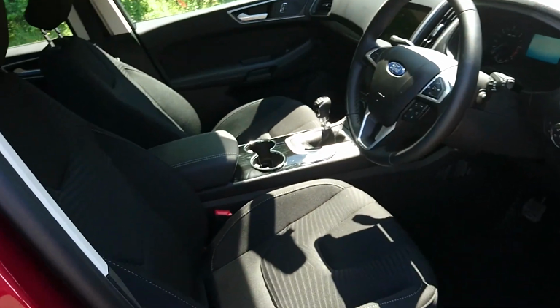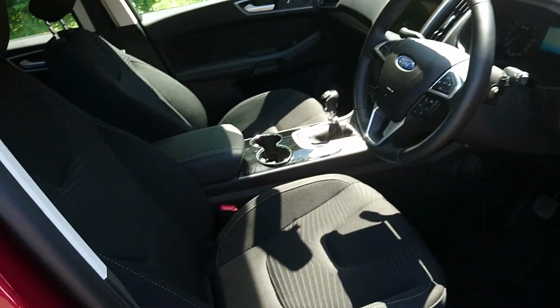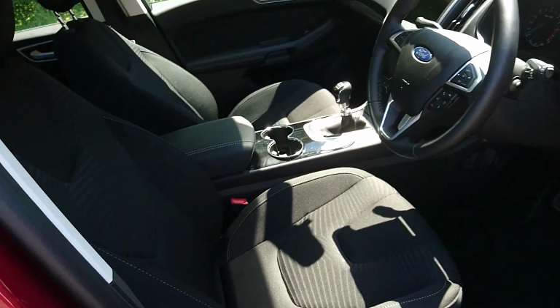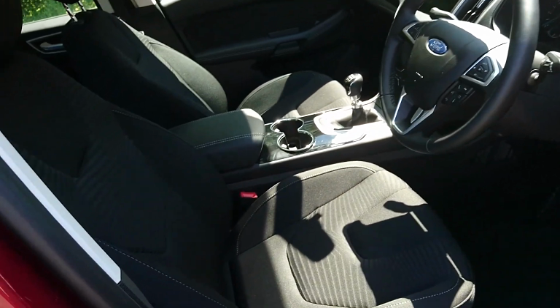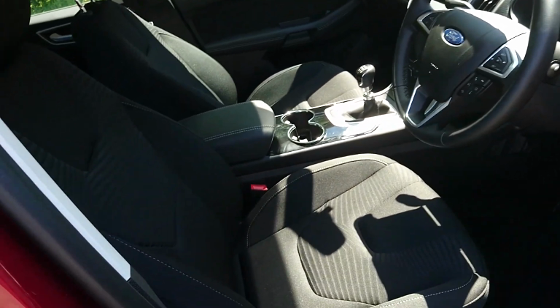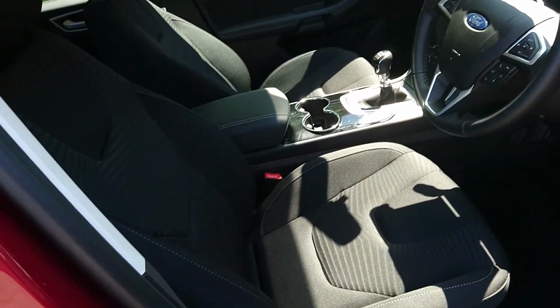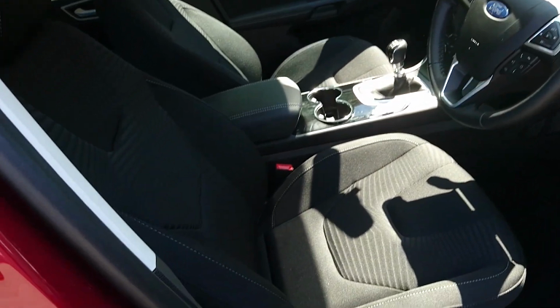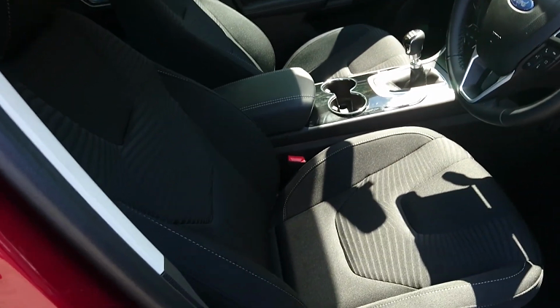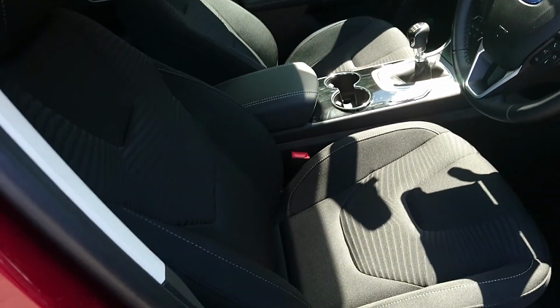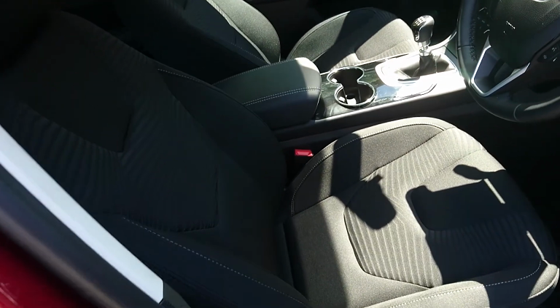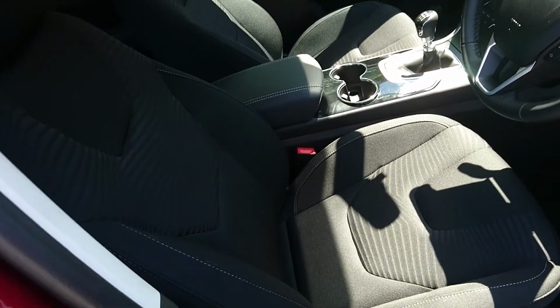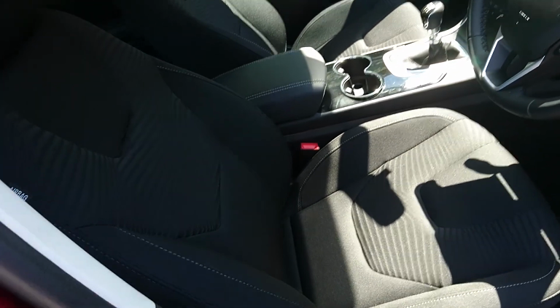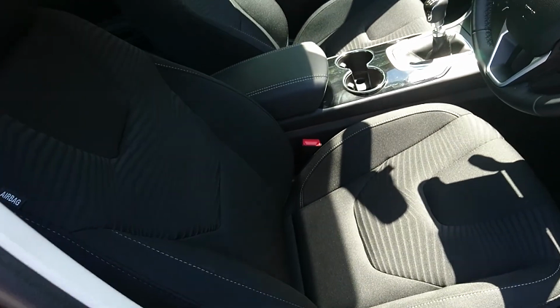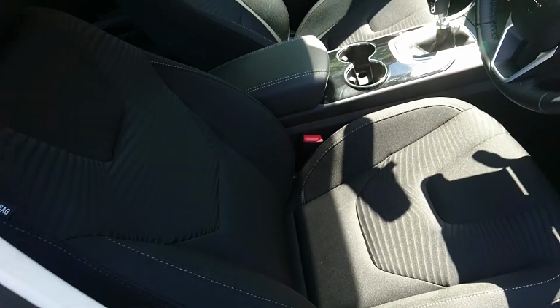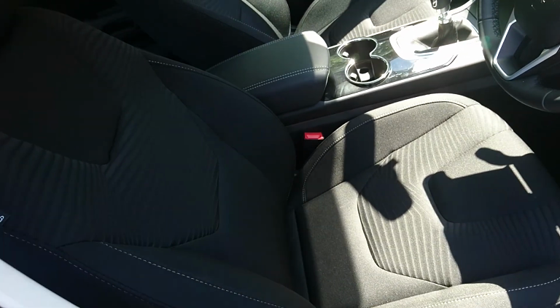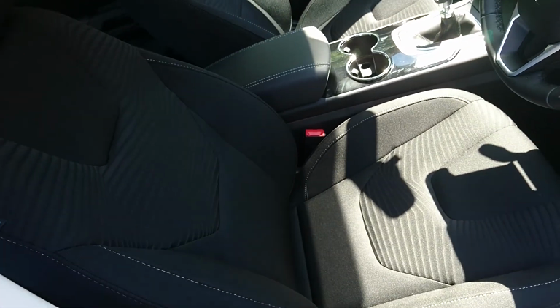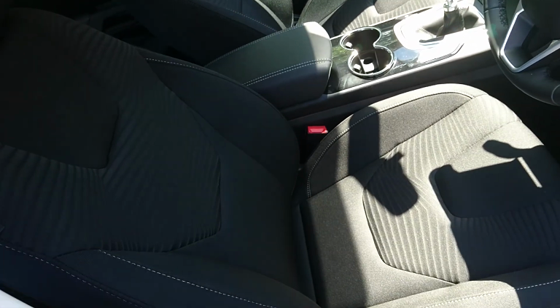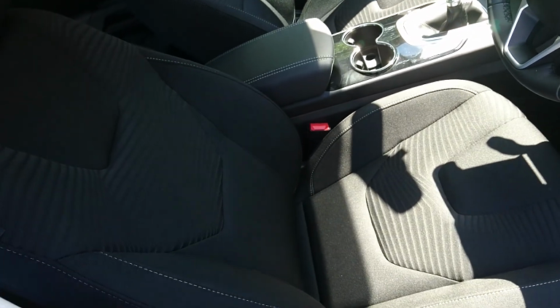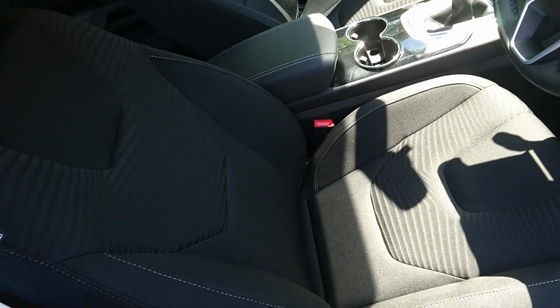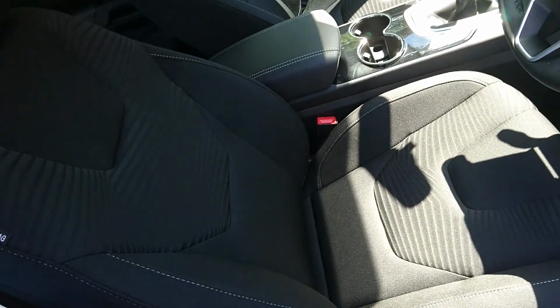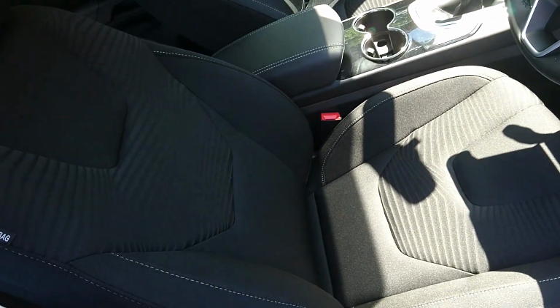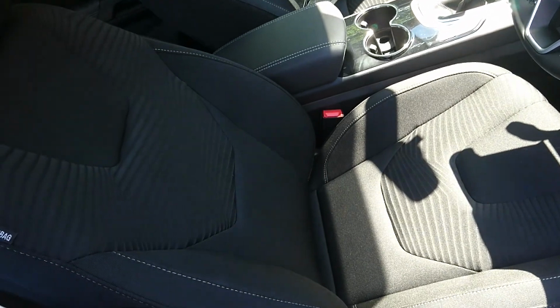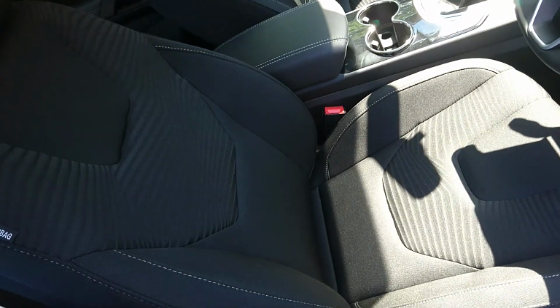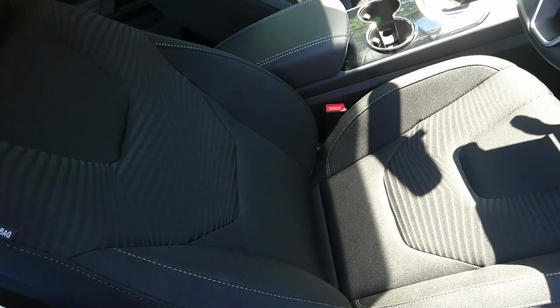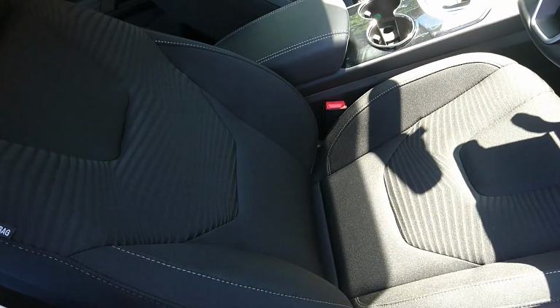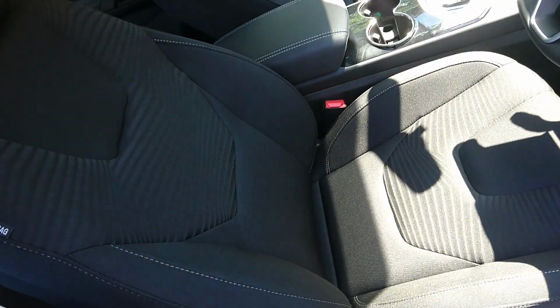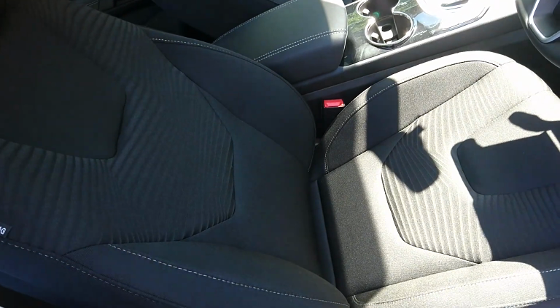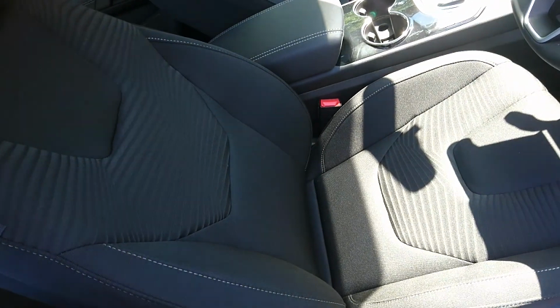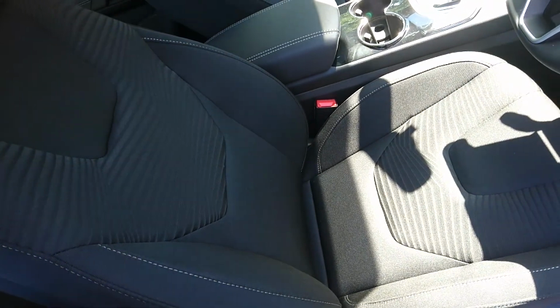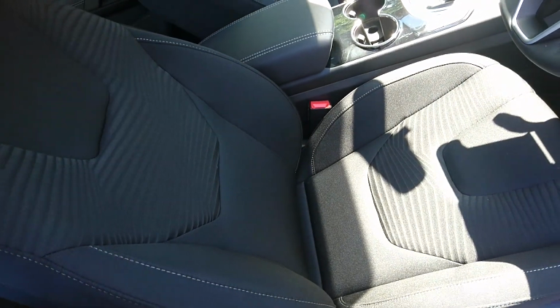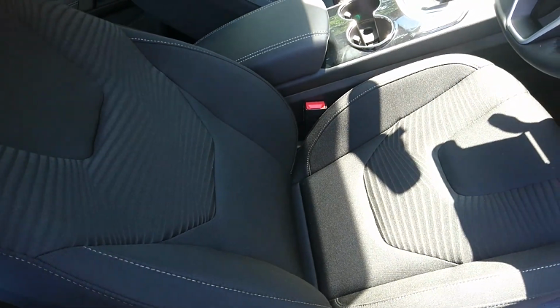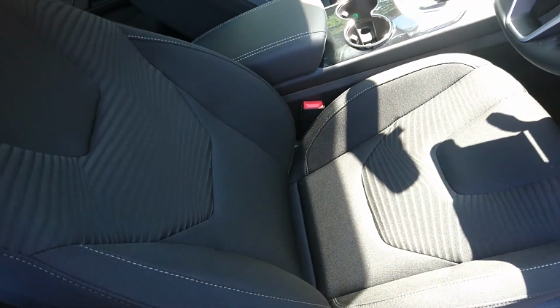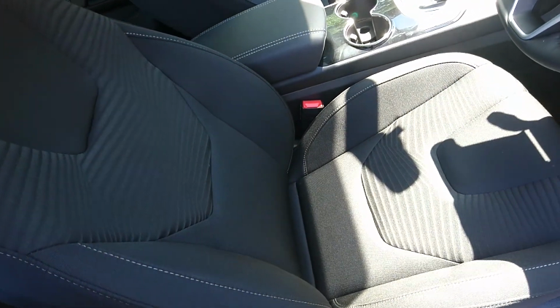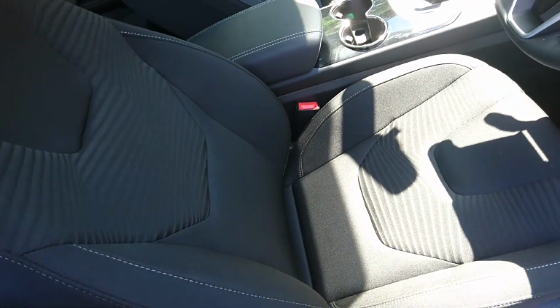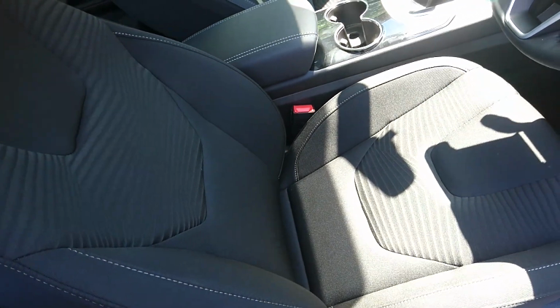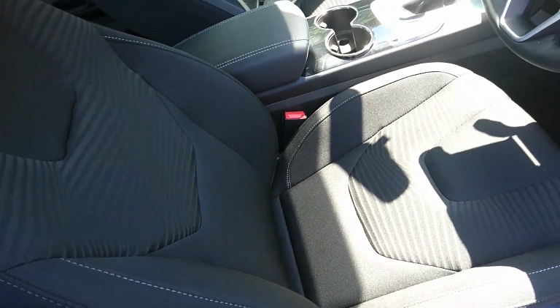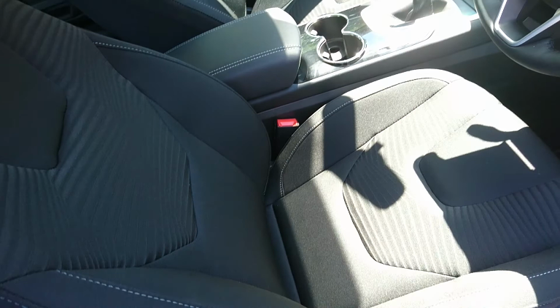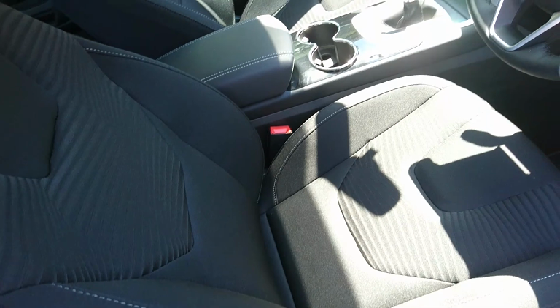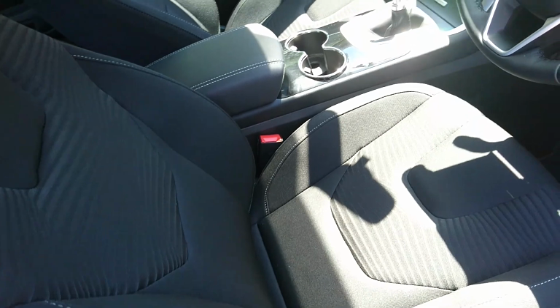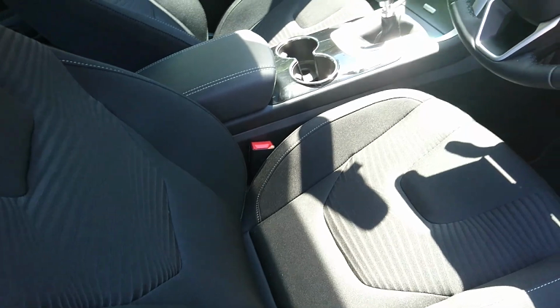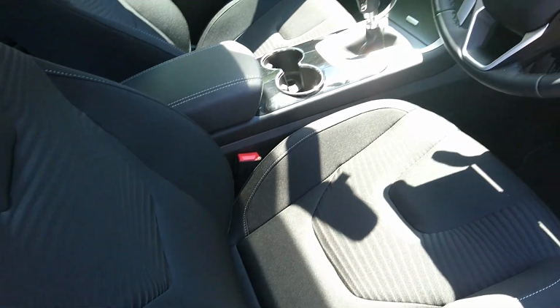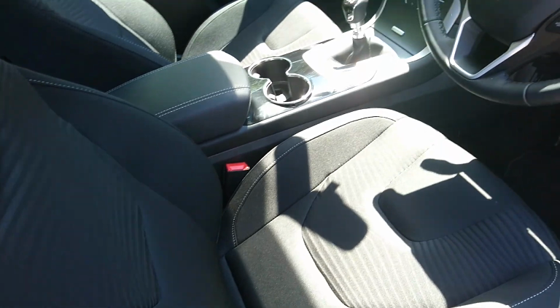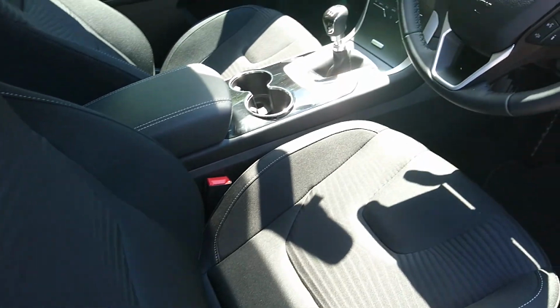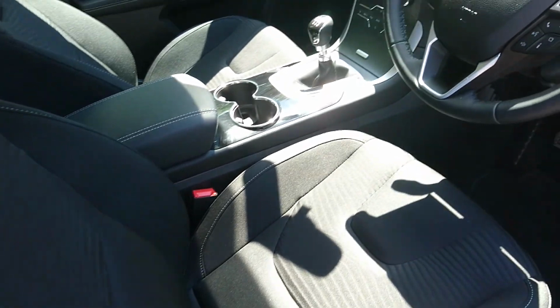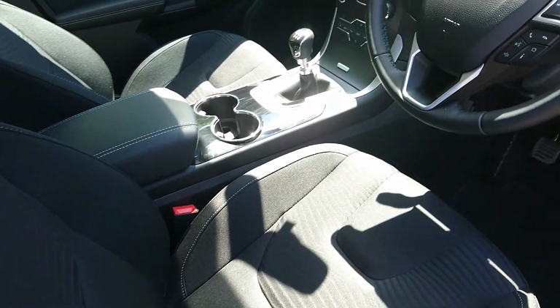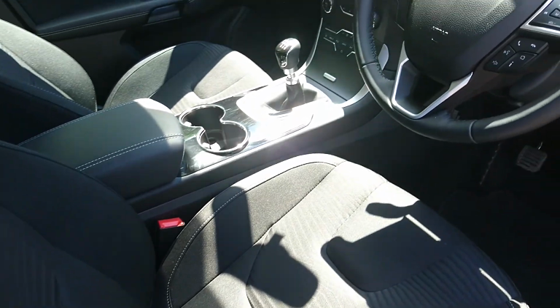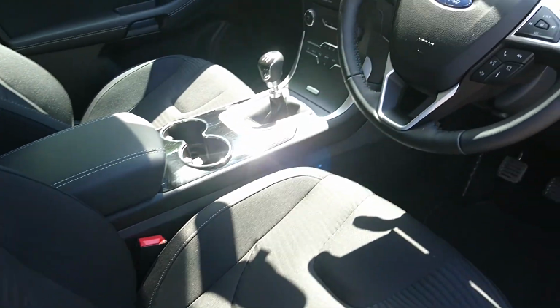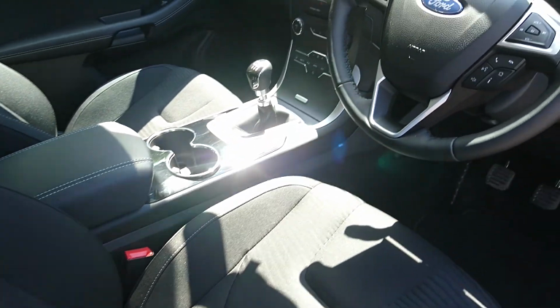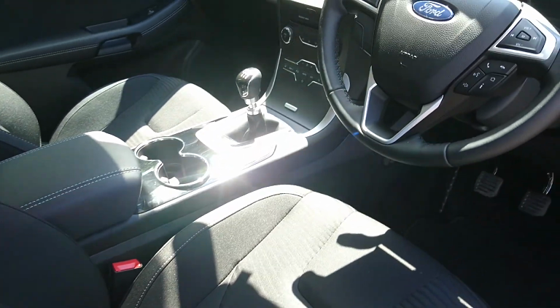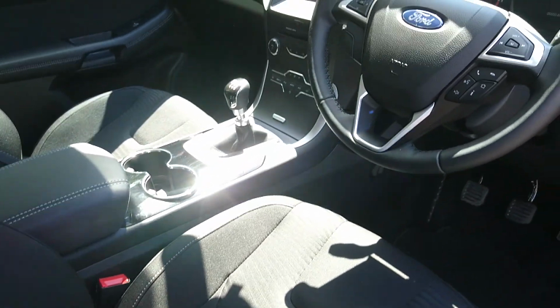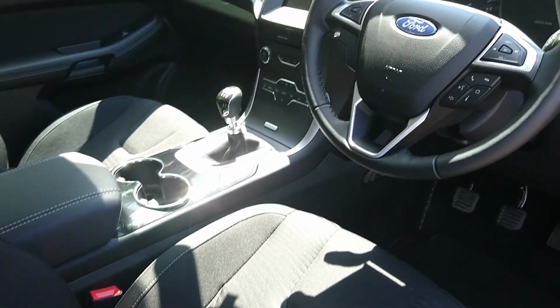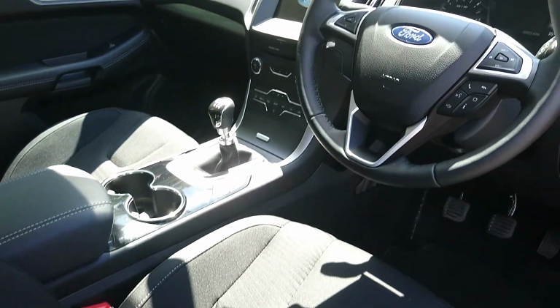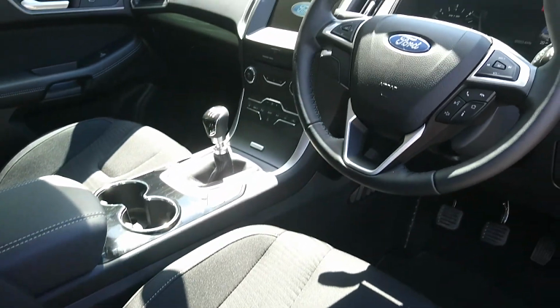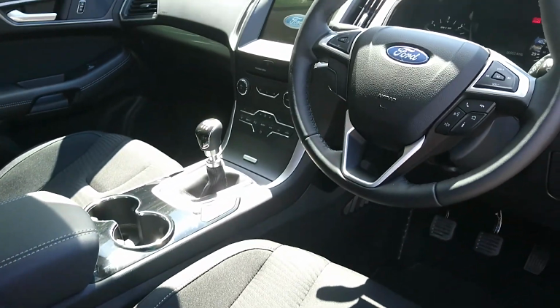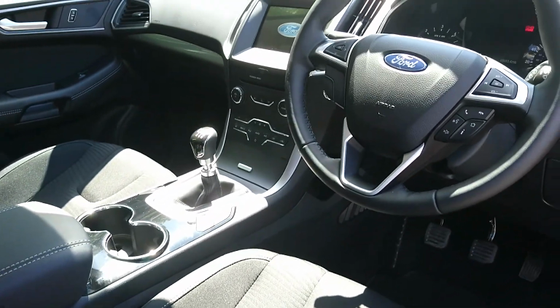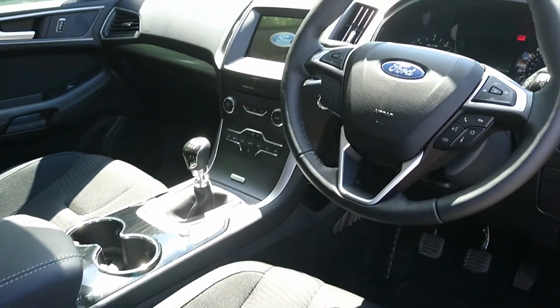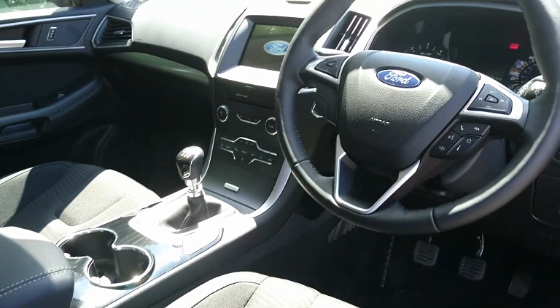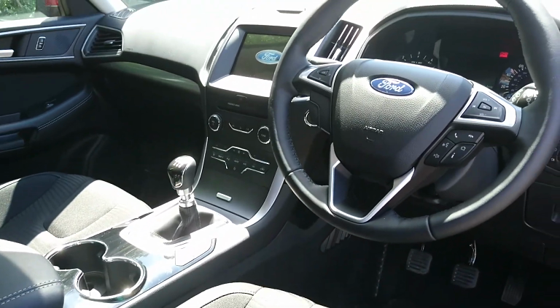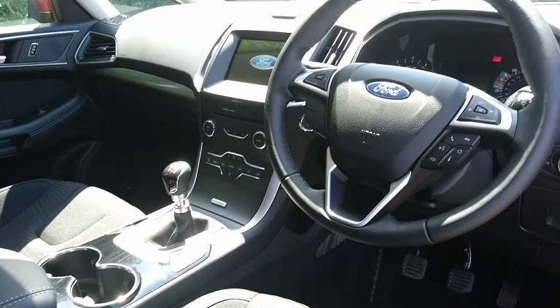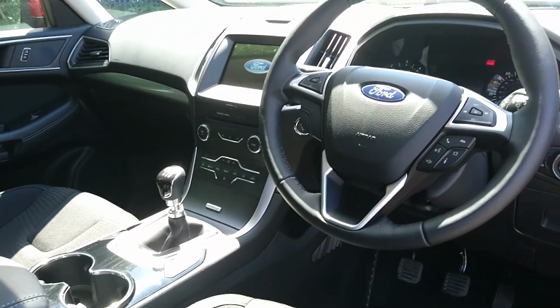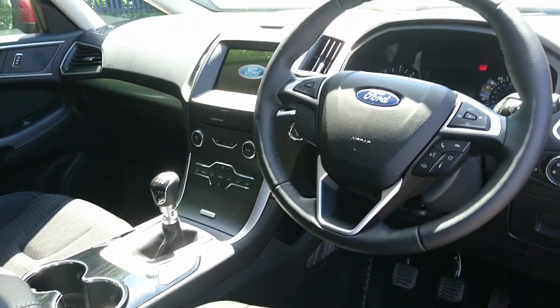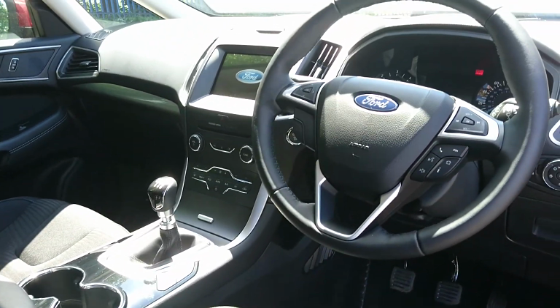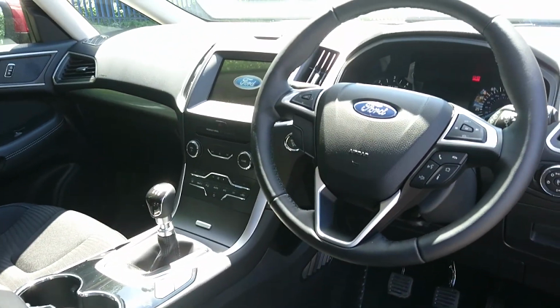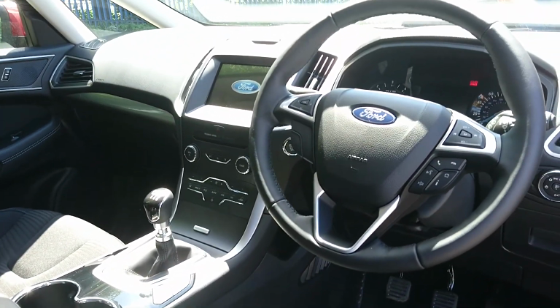Inside you get very comfortable seats and a very good looking dashboard as well.